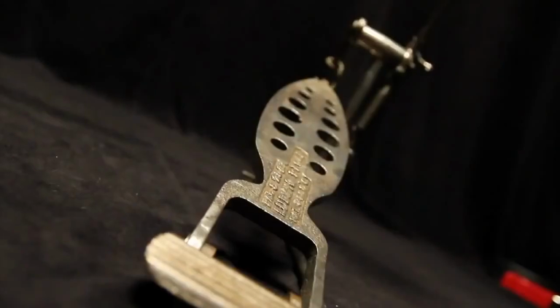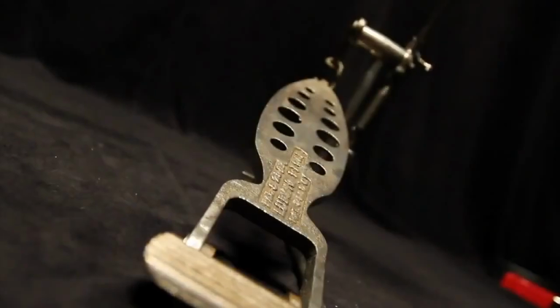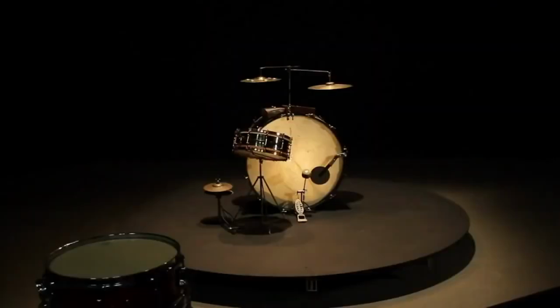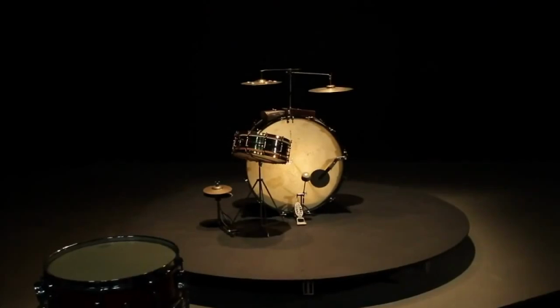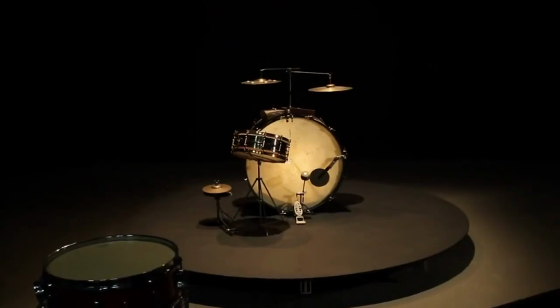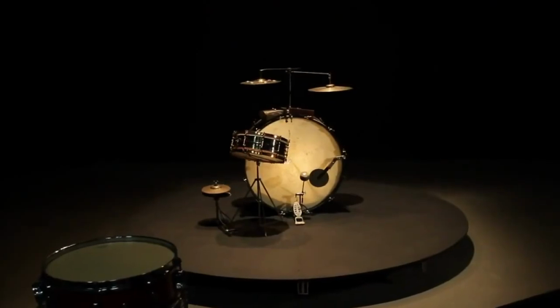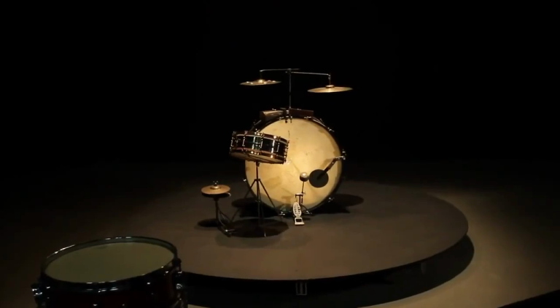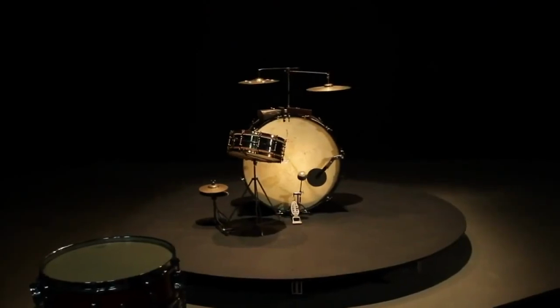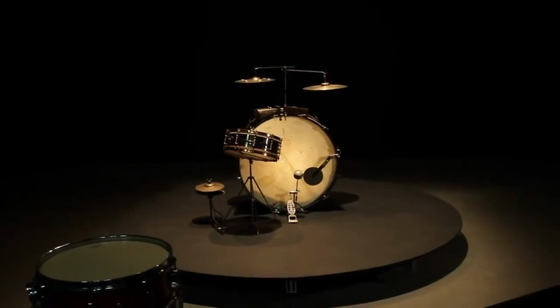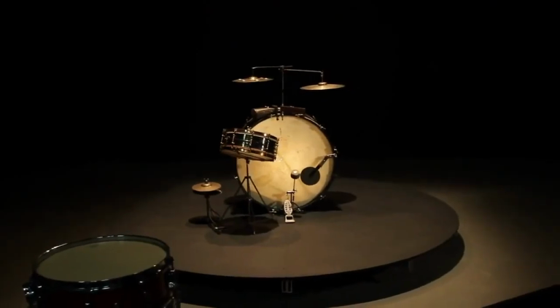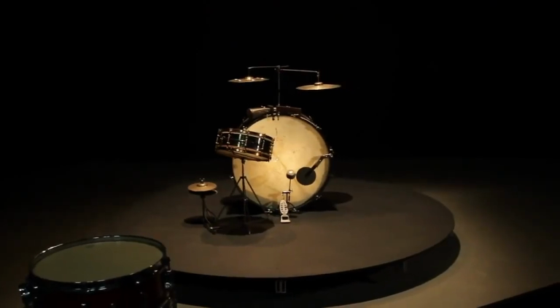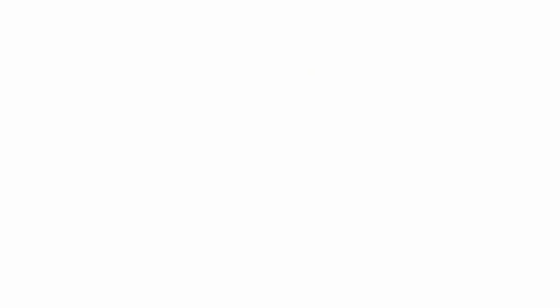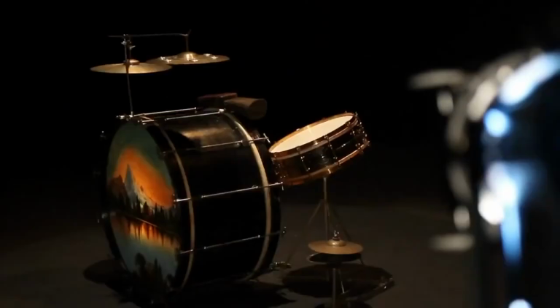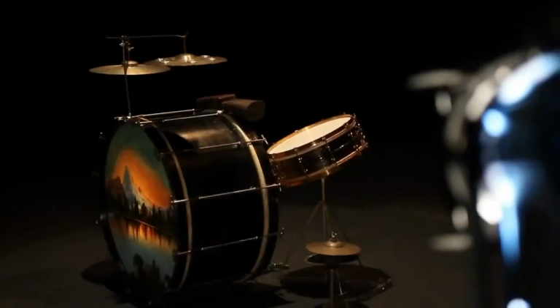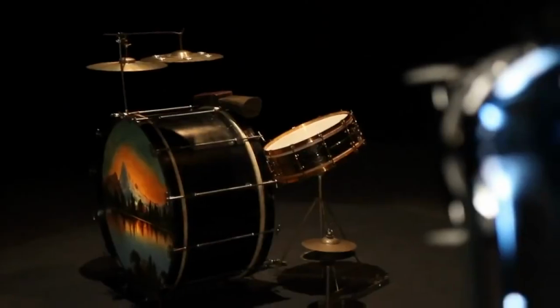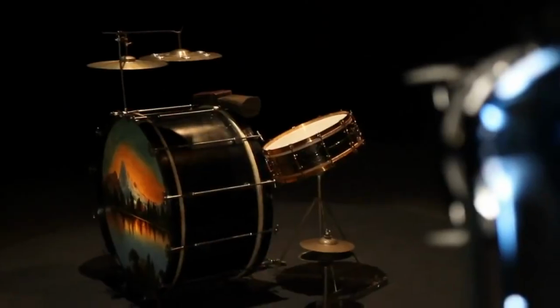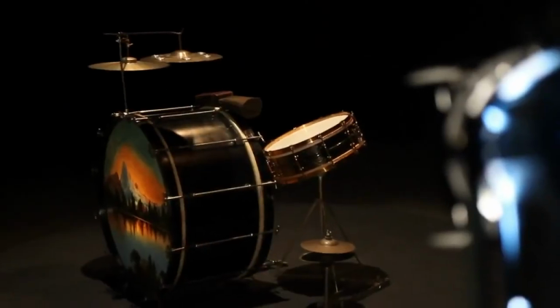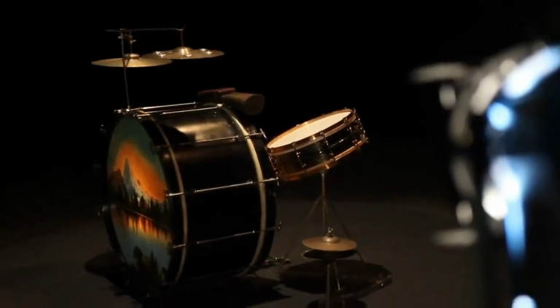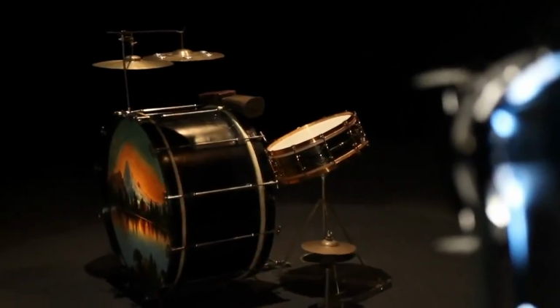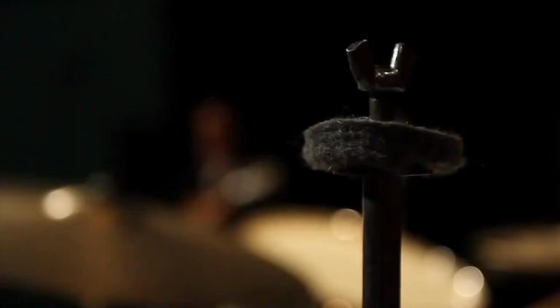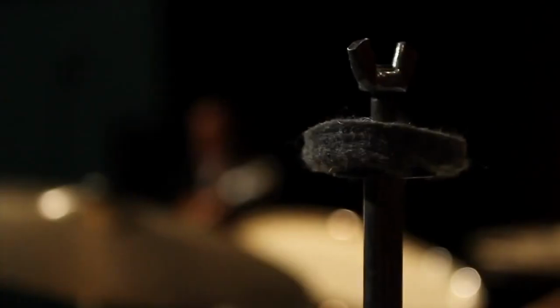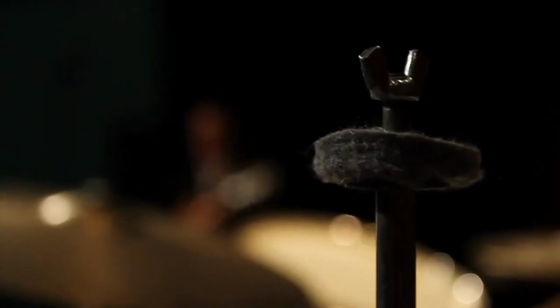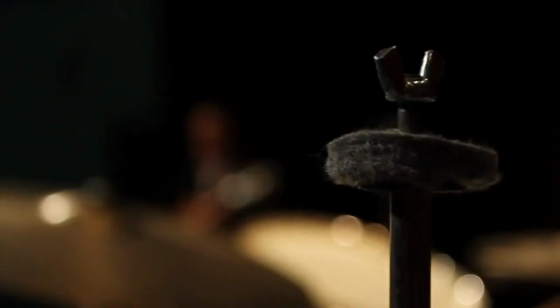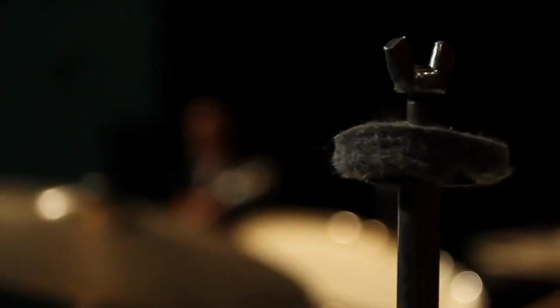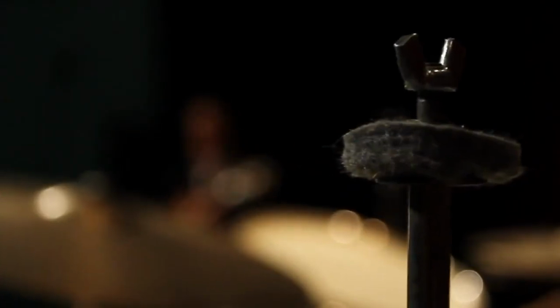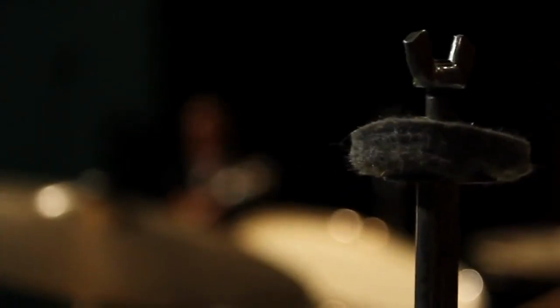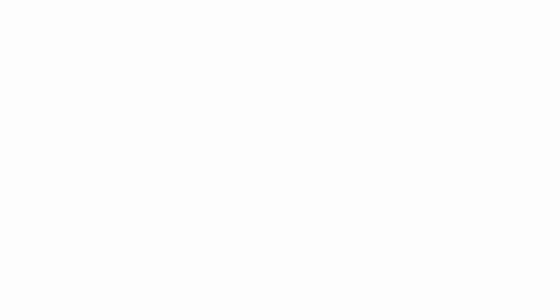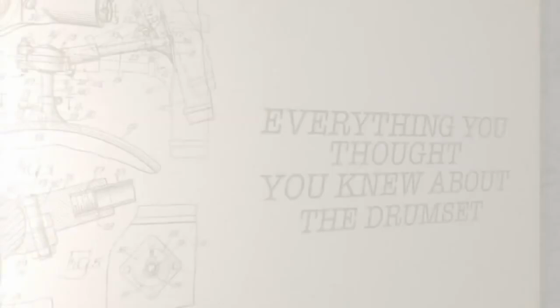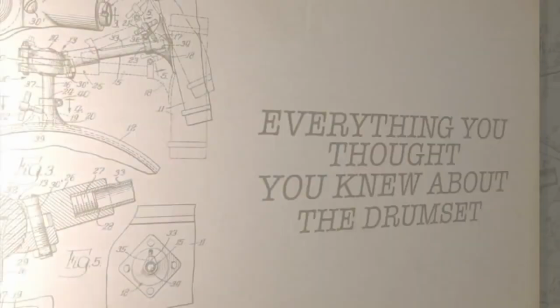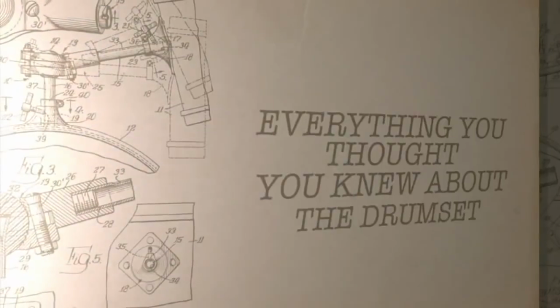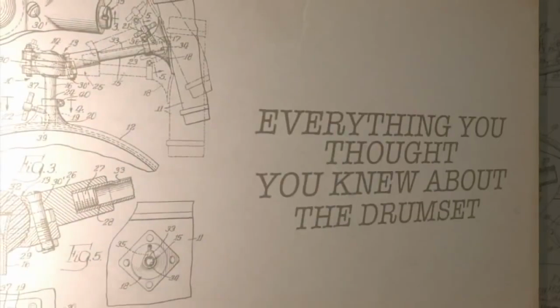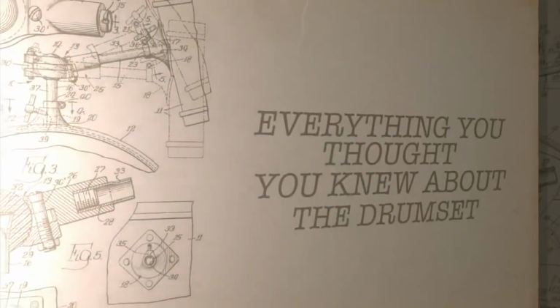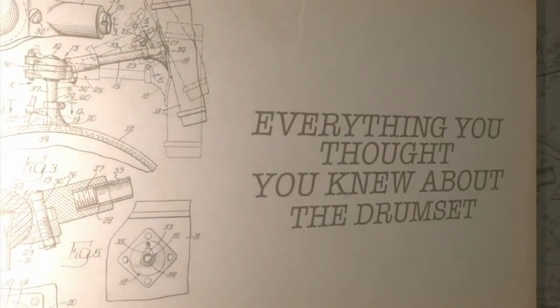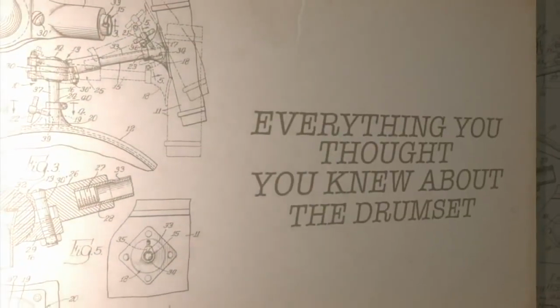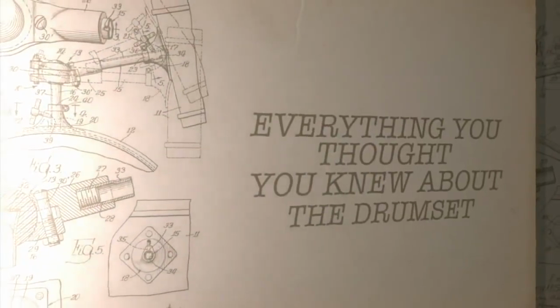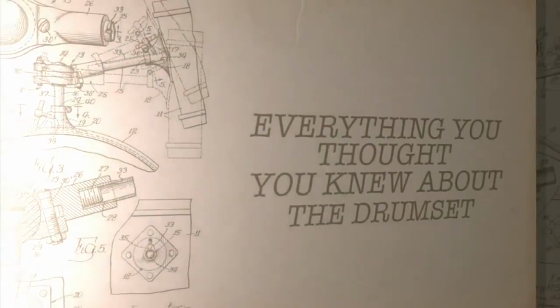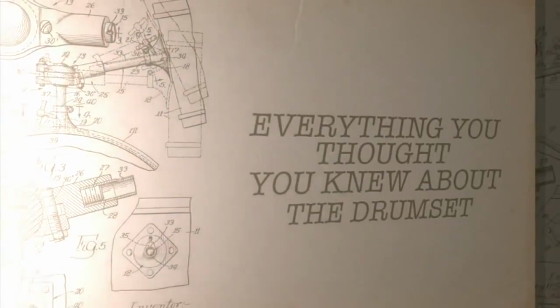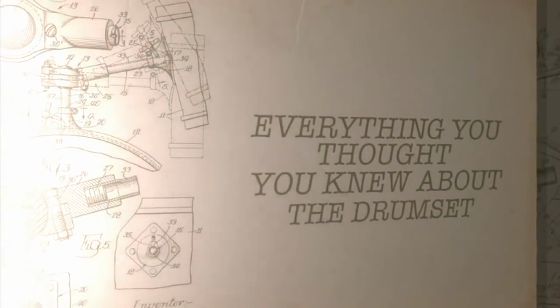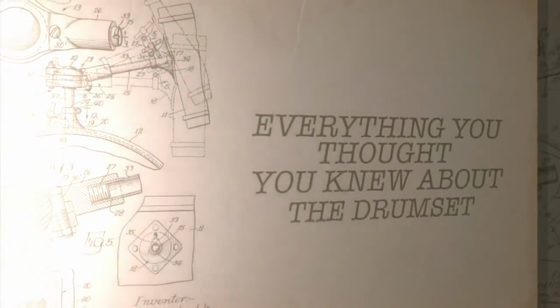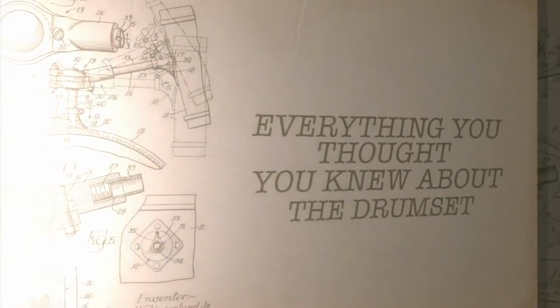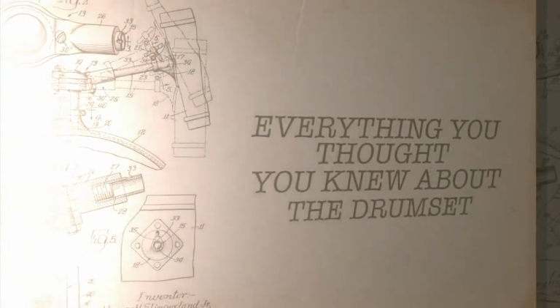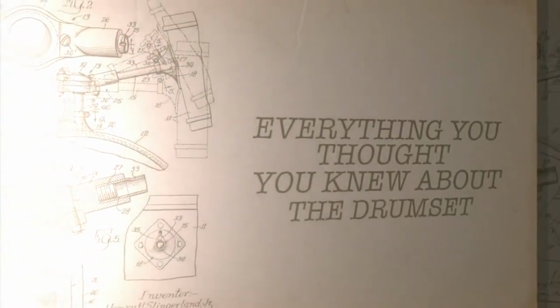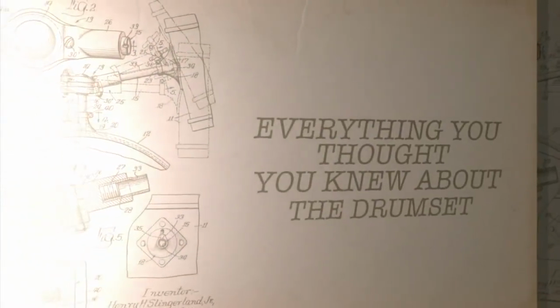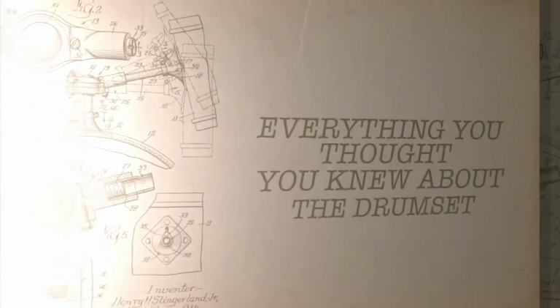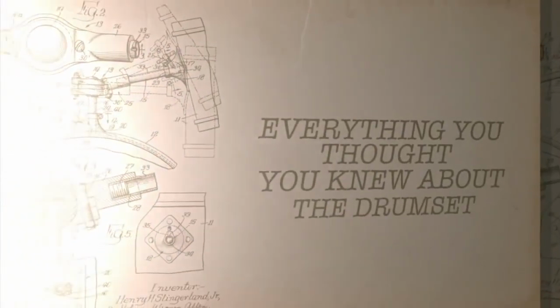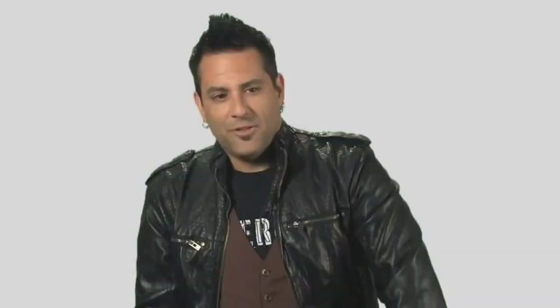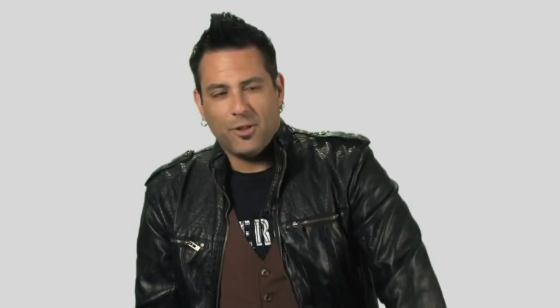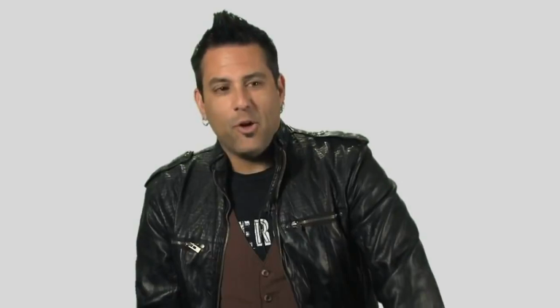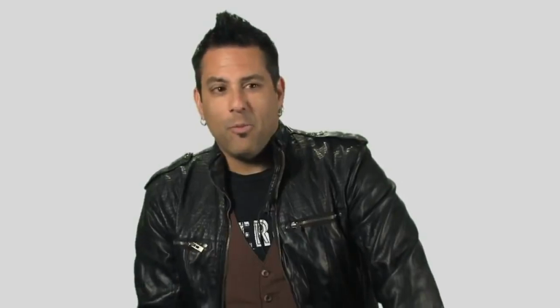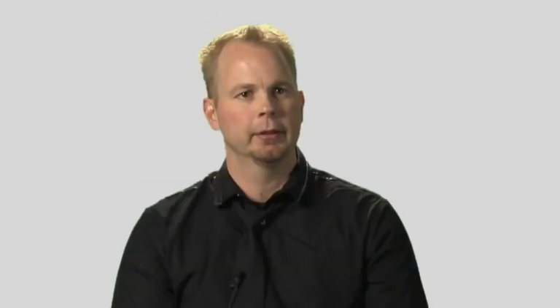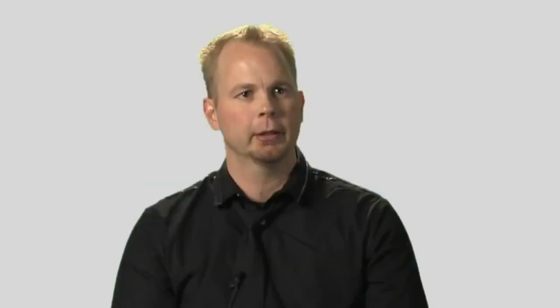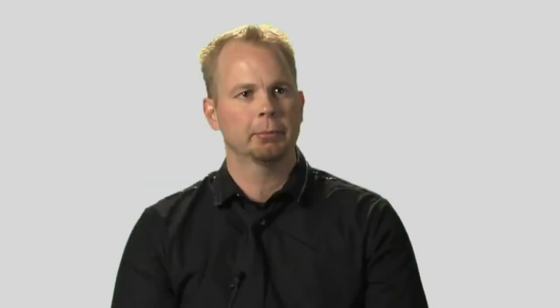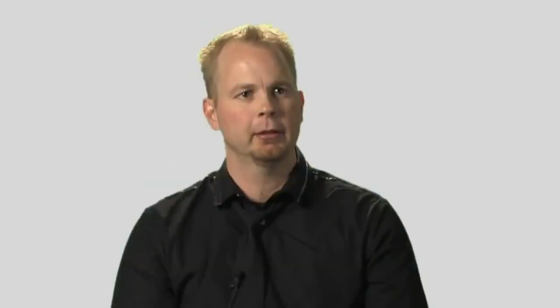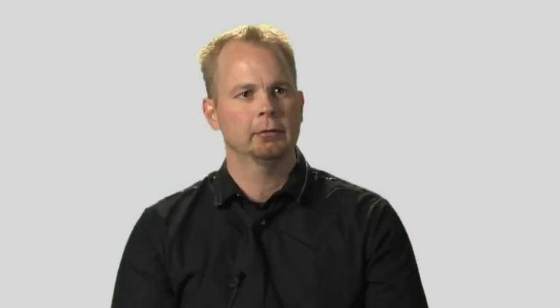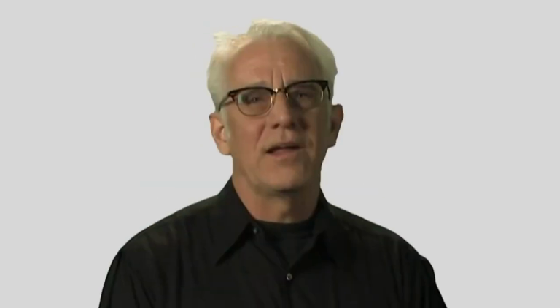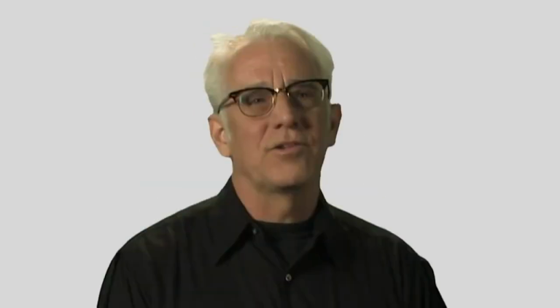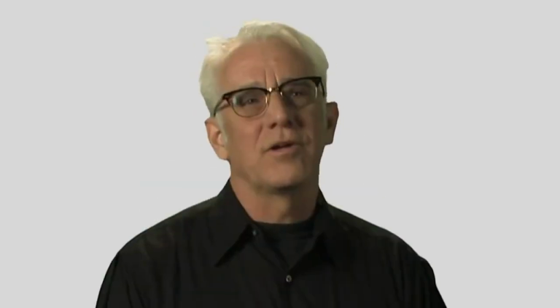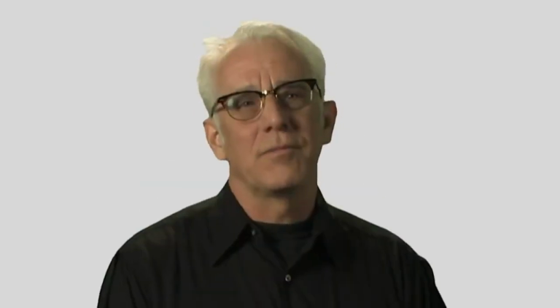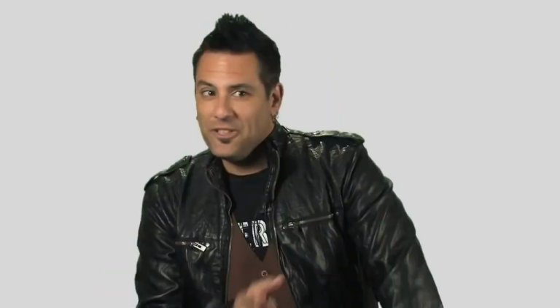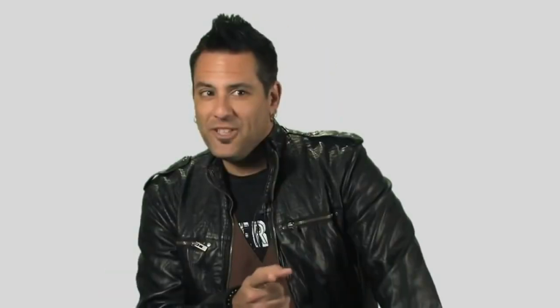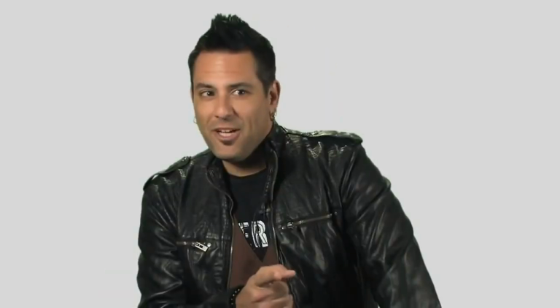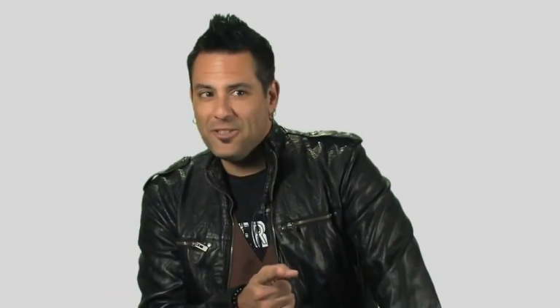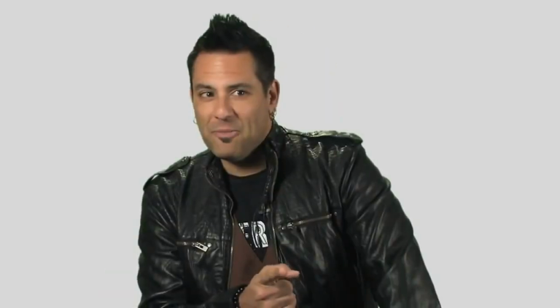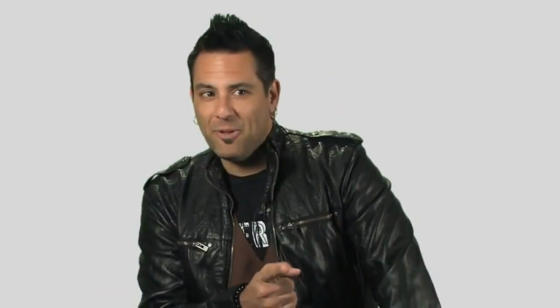Who could tell me what made a drum set a drum set? The low boy. Kick pedal. Match grip. The sock cymbal.